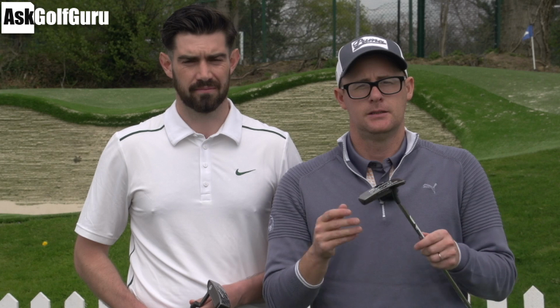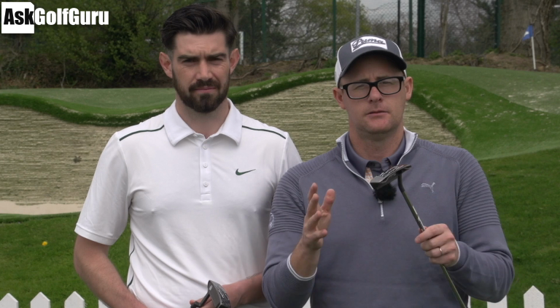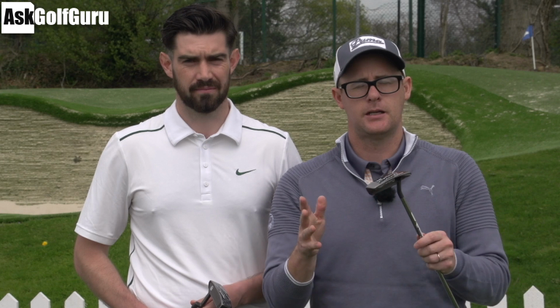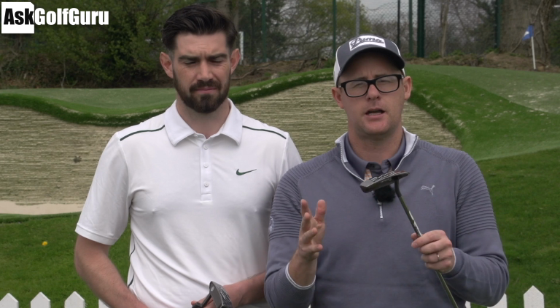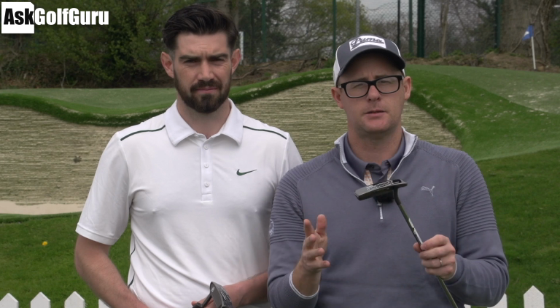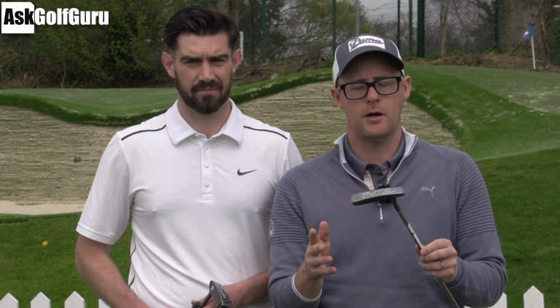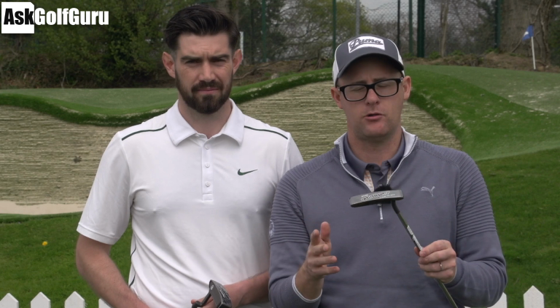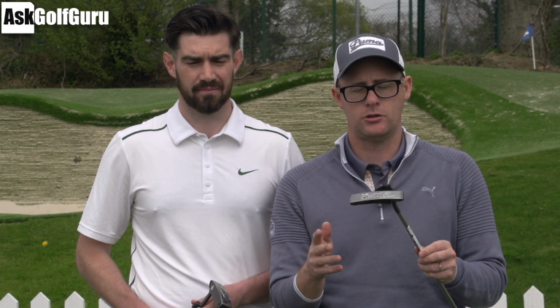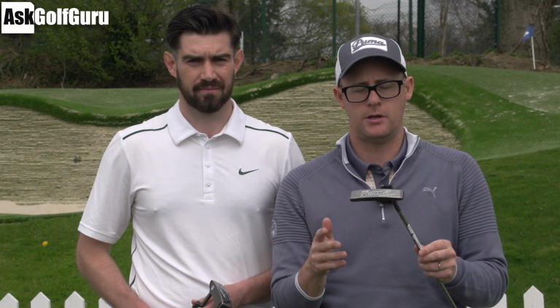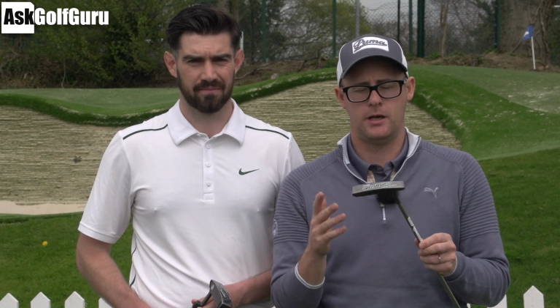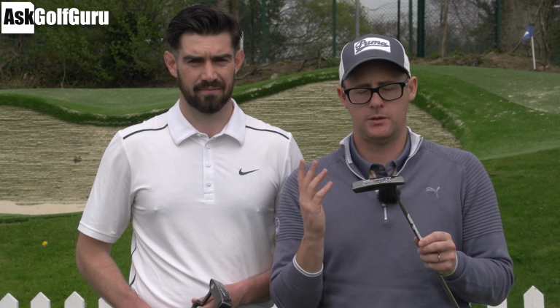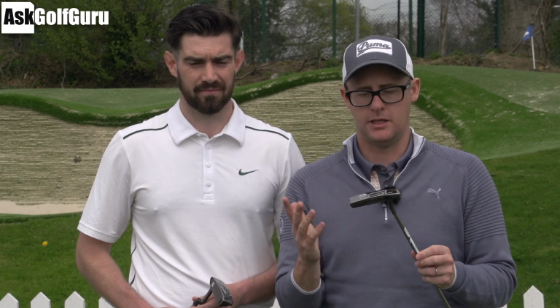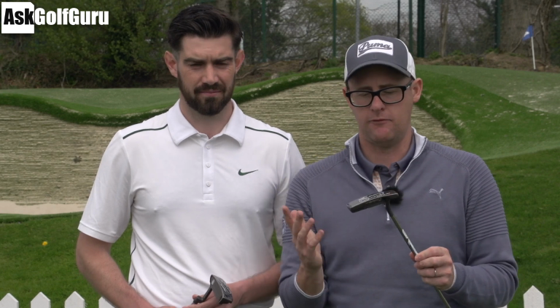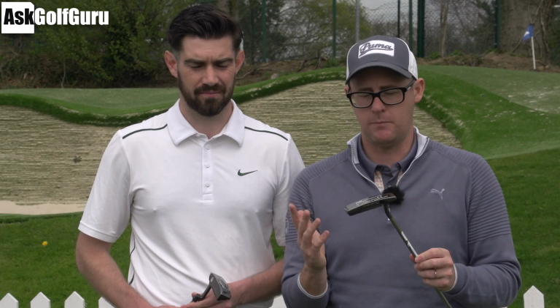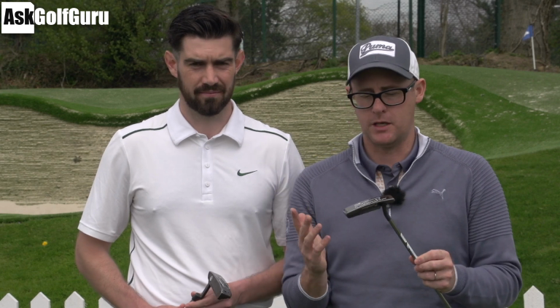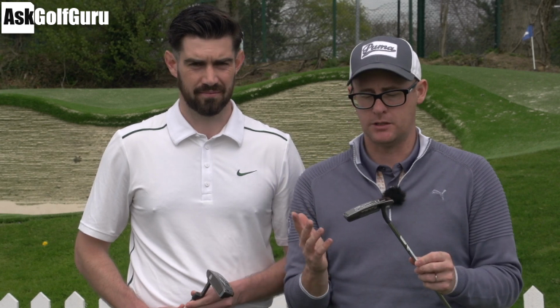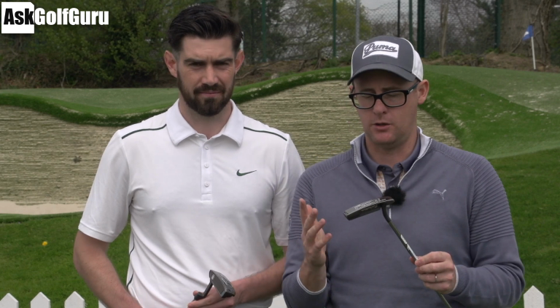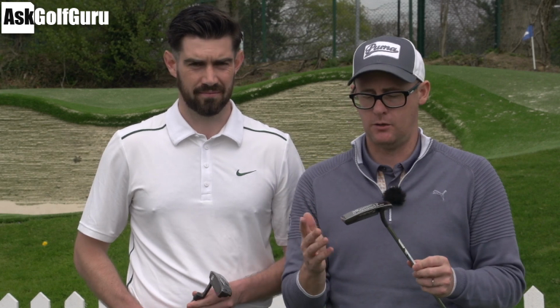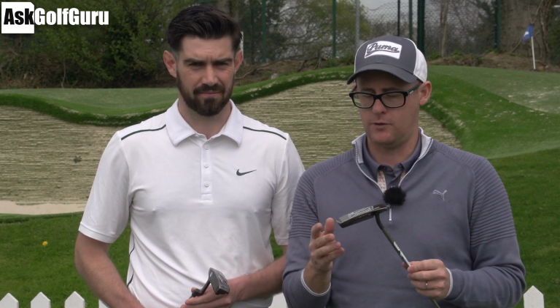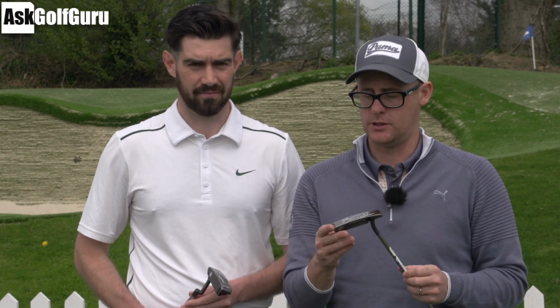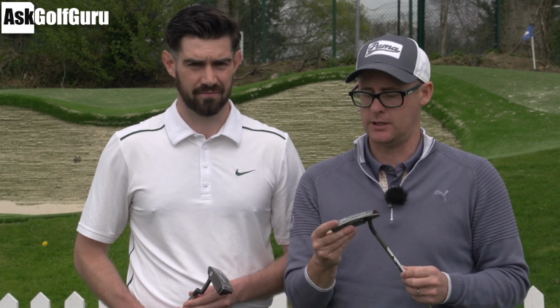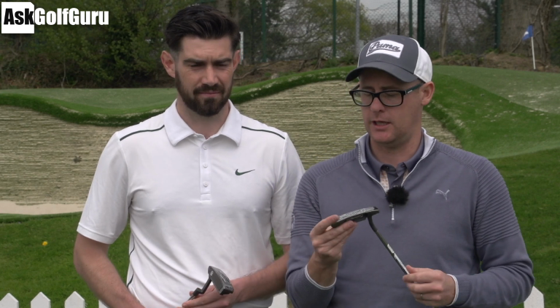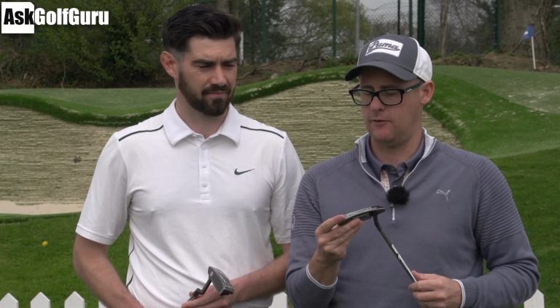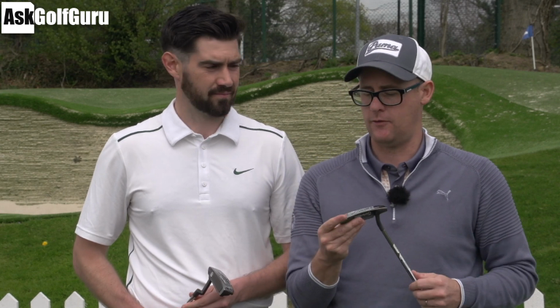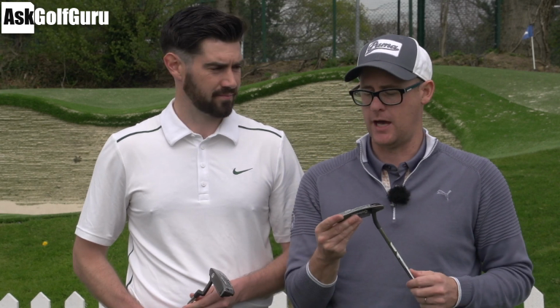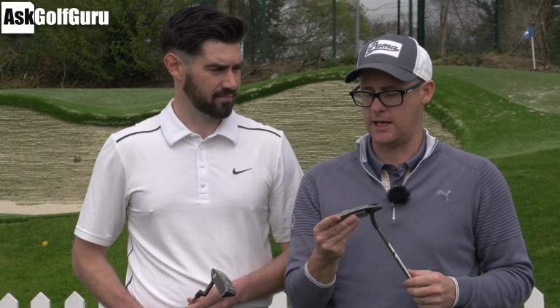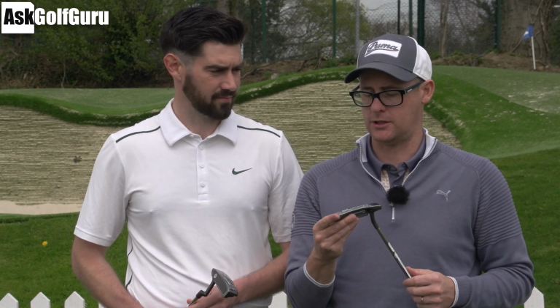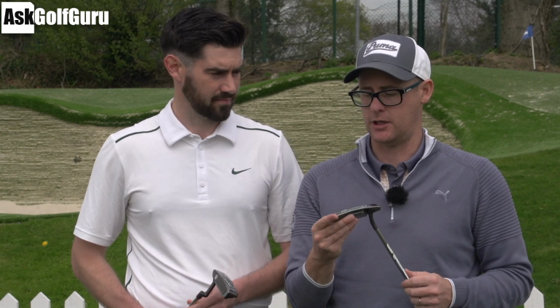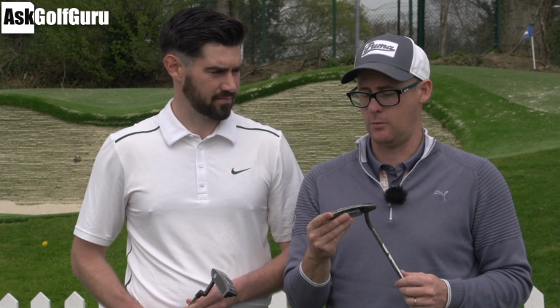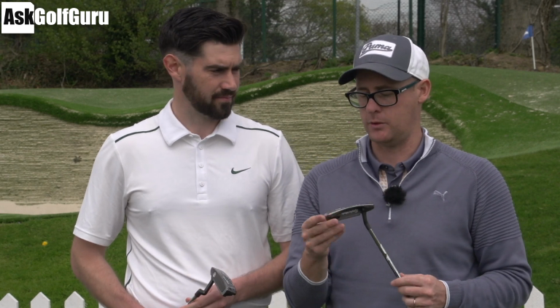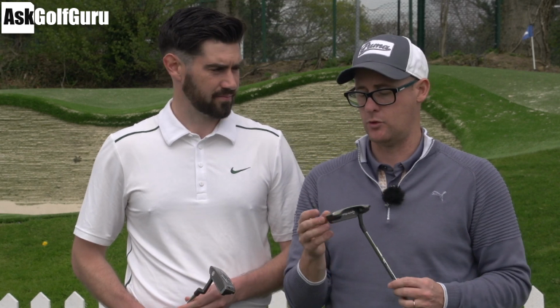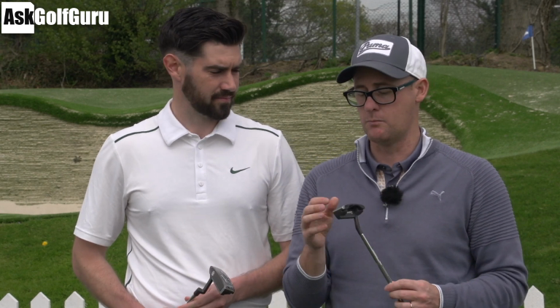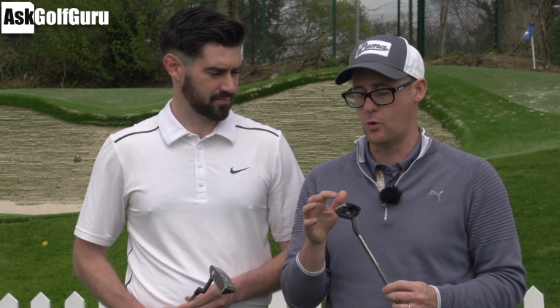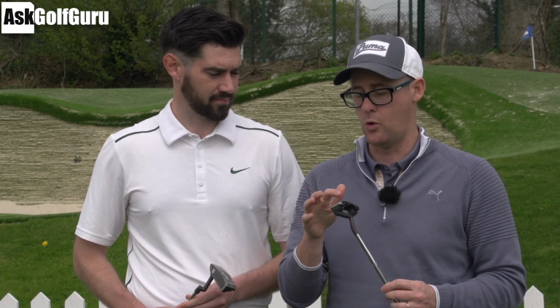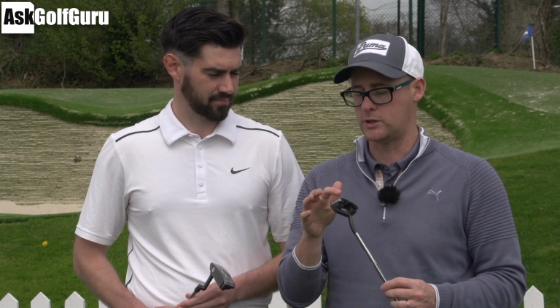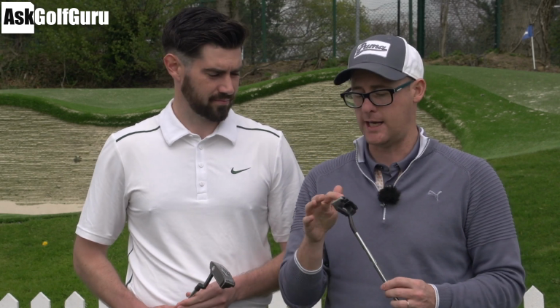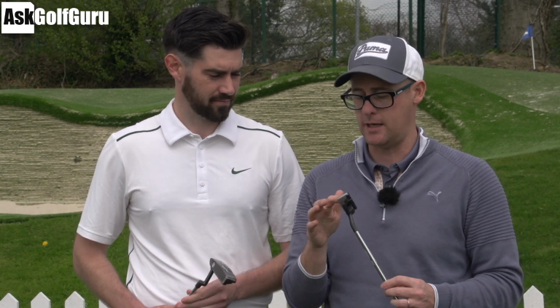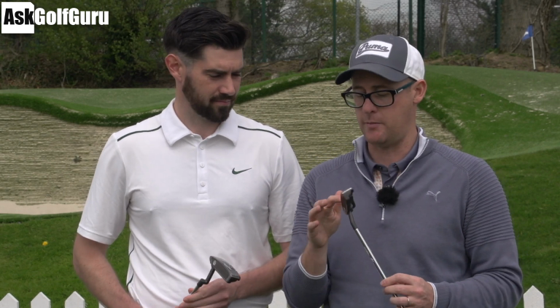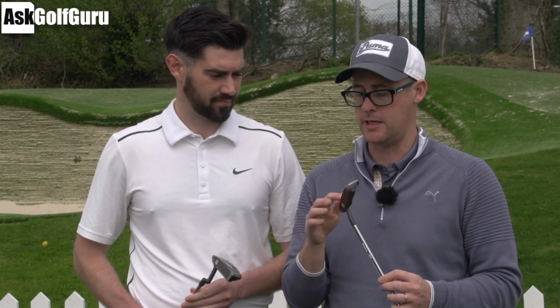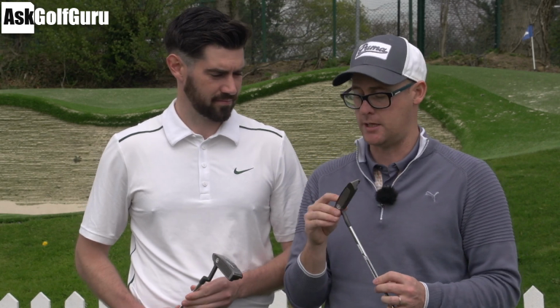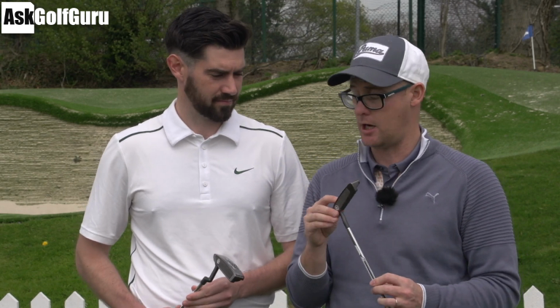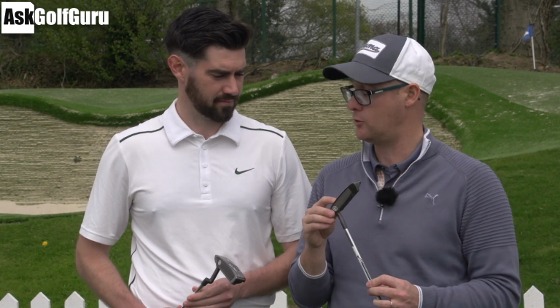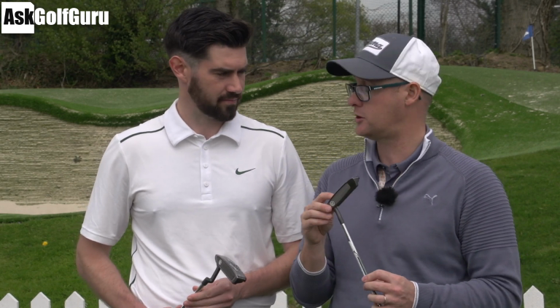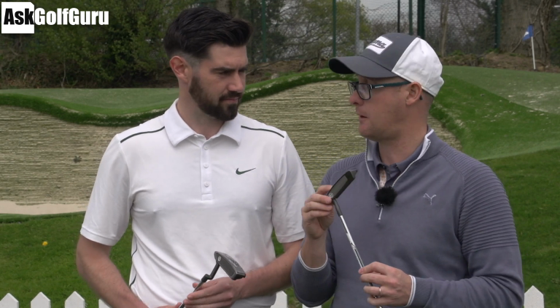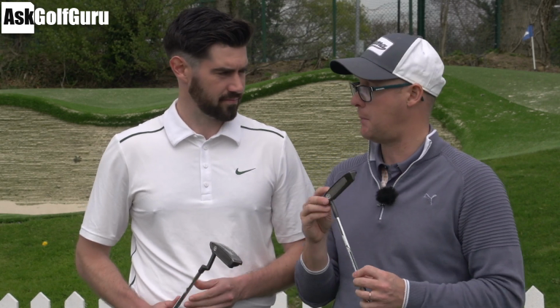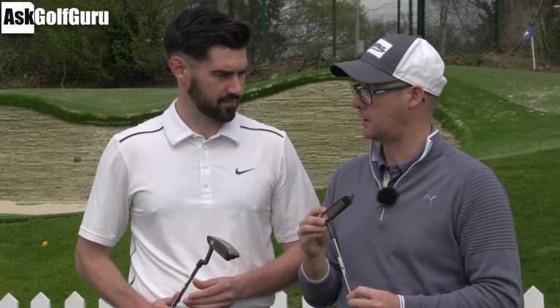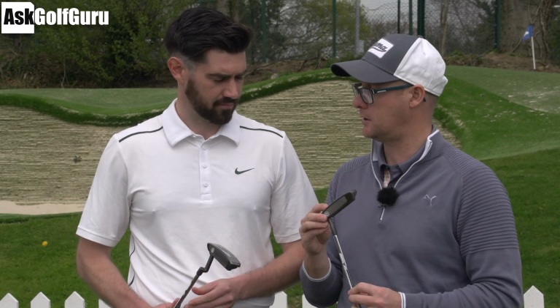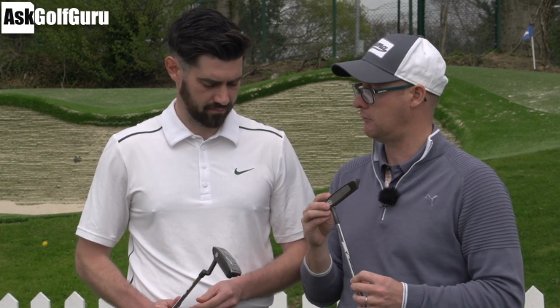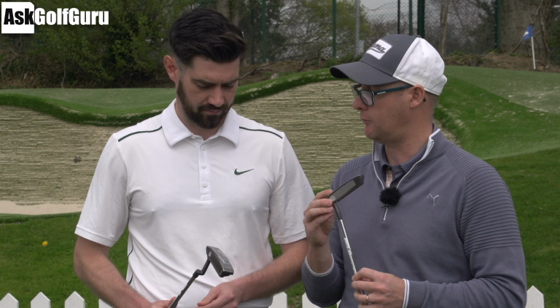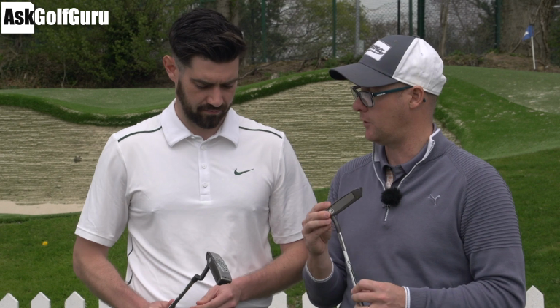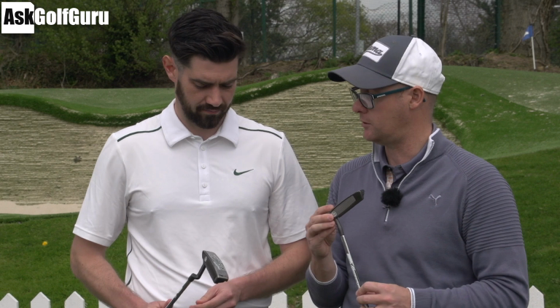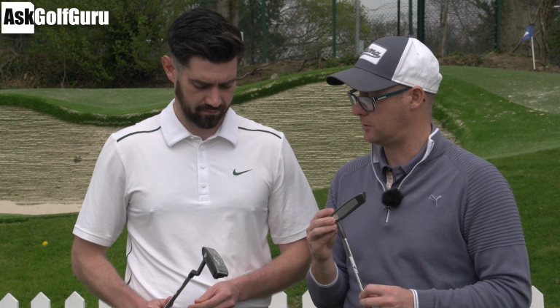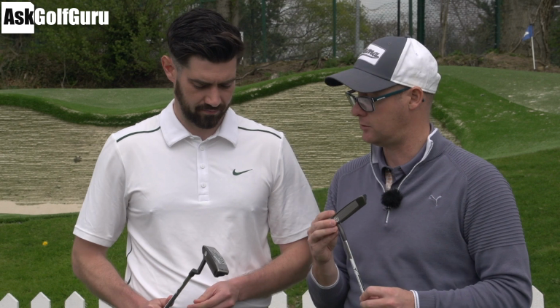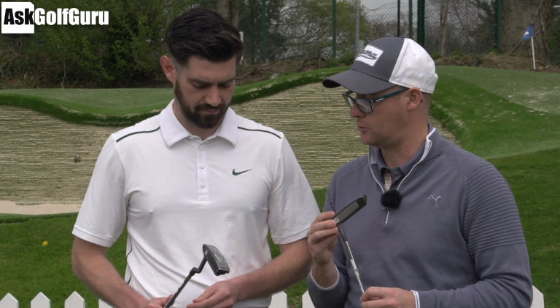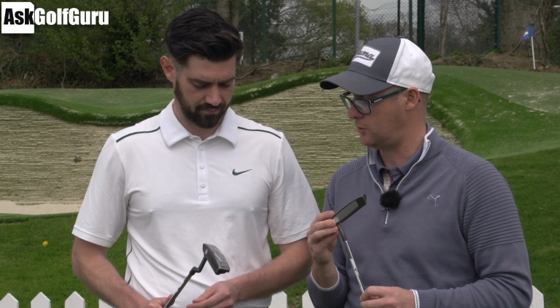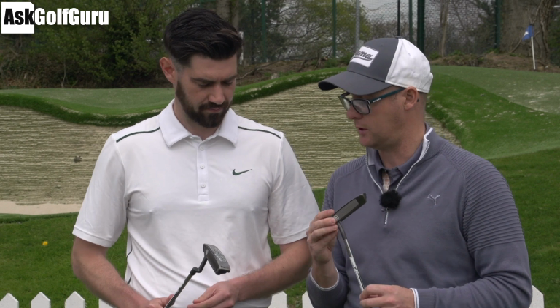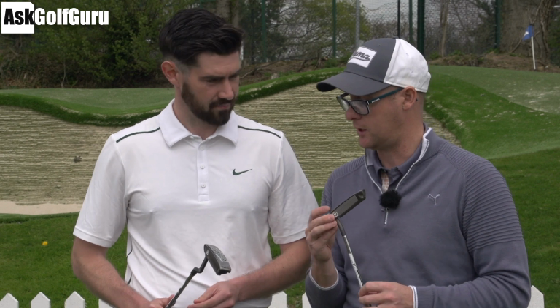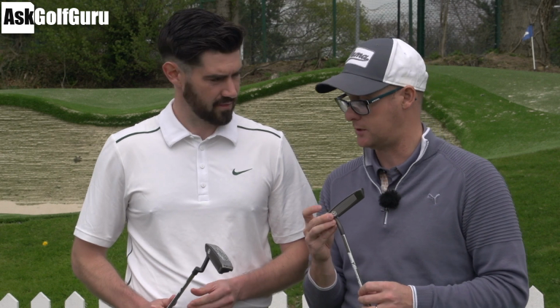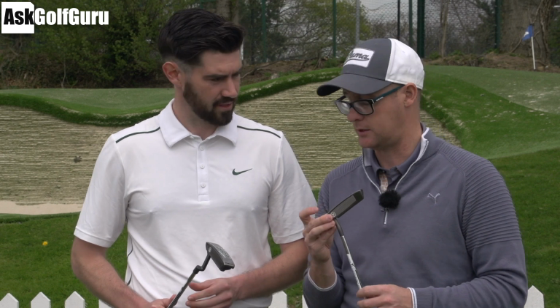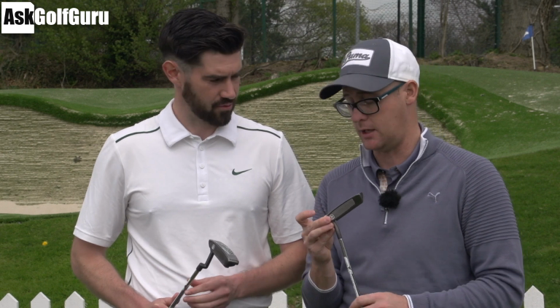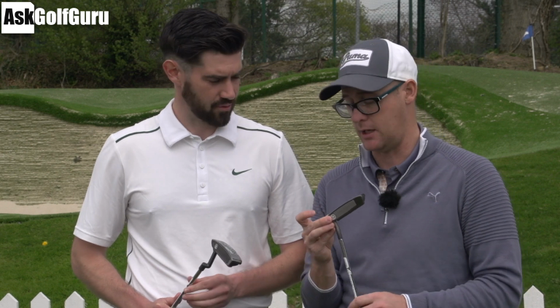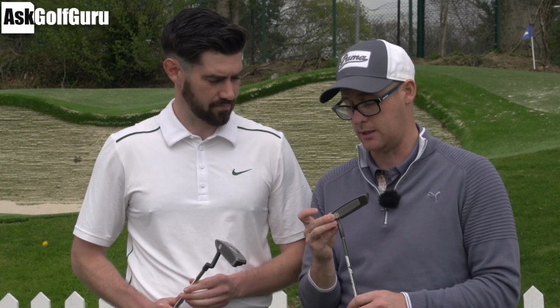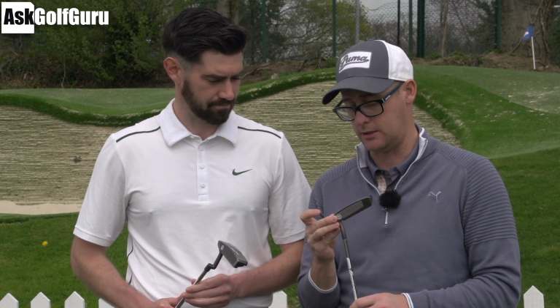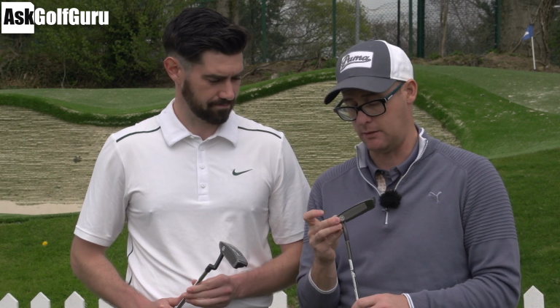Right guys, Mark Crossfield here with Stephen Buzzer, University of Exeter. We're doing more tailor-made Ghost putter reviews. Thanks for joining us, Stephen.